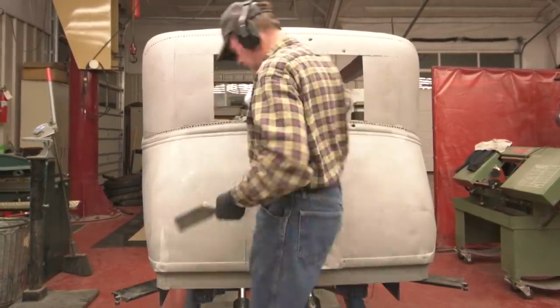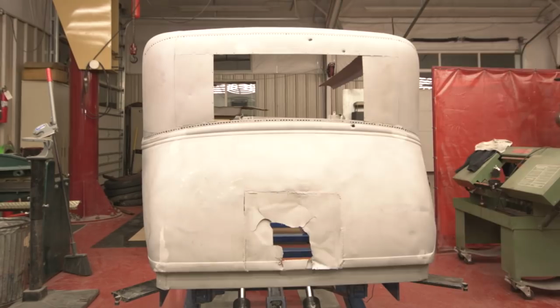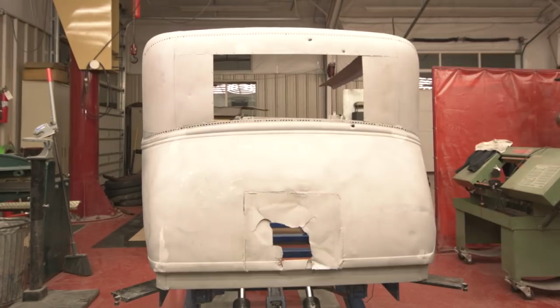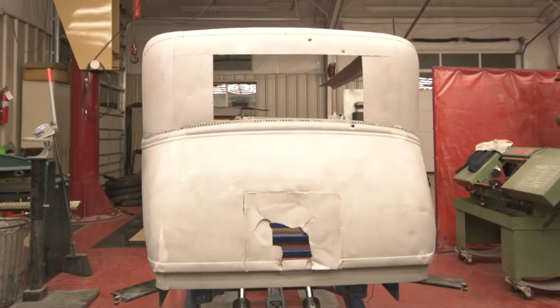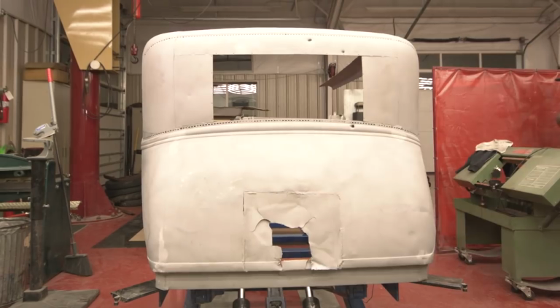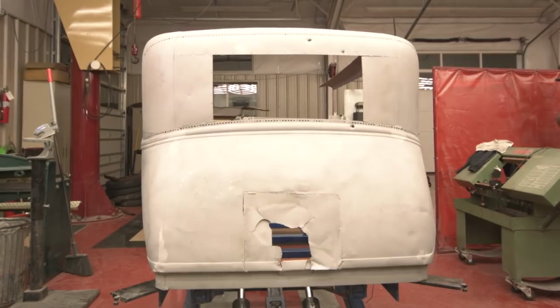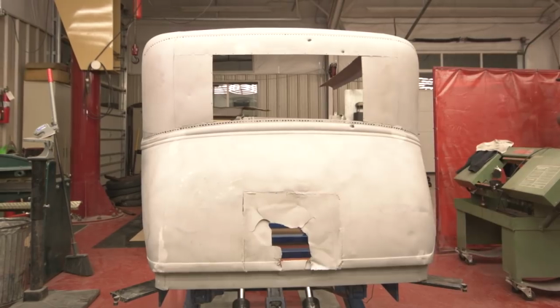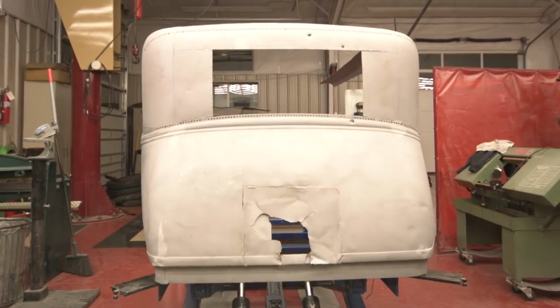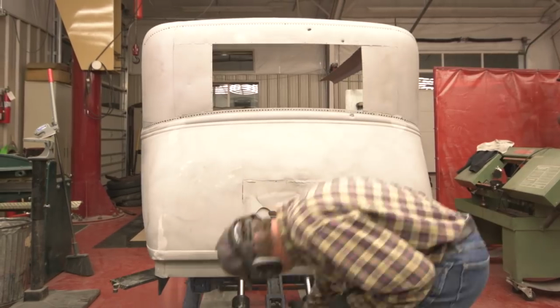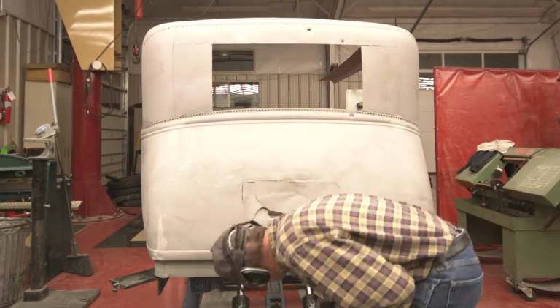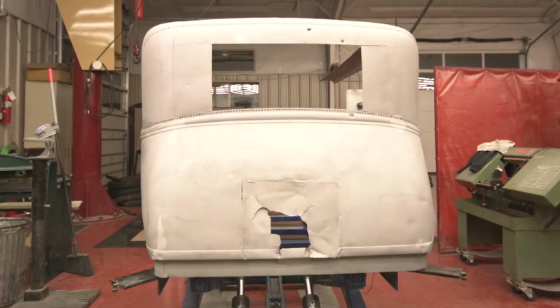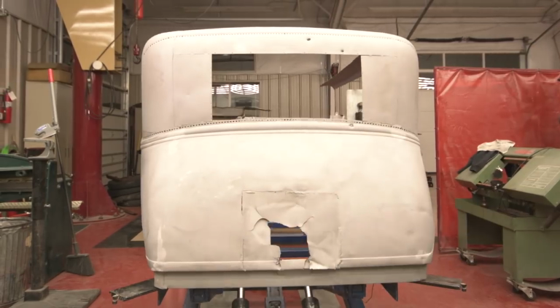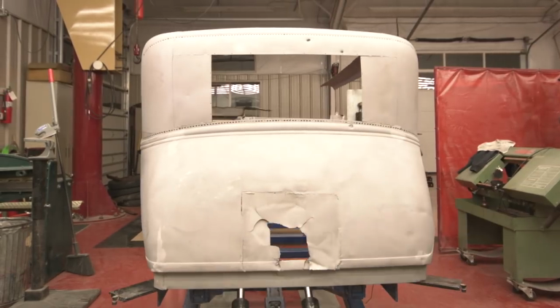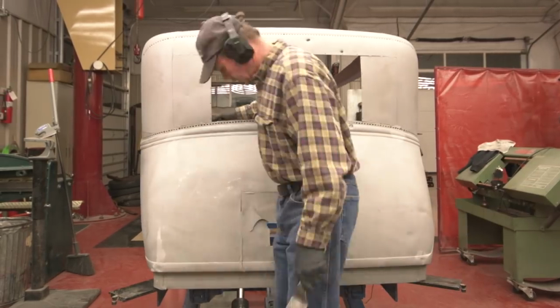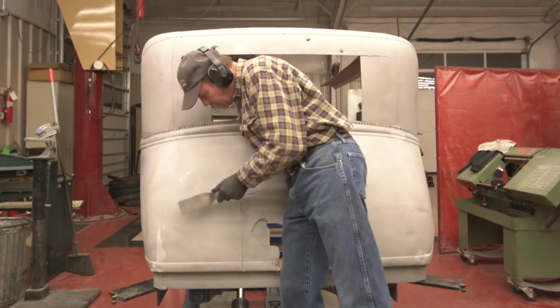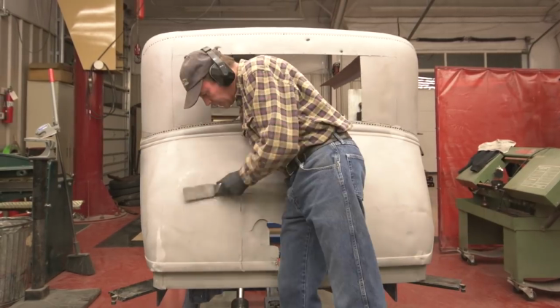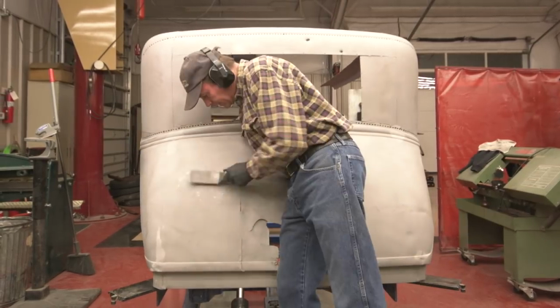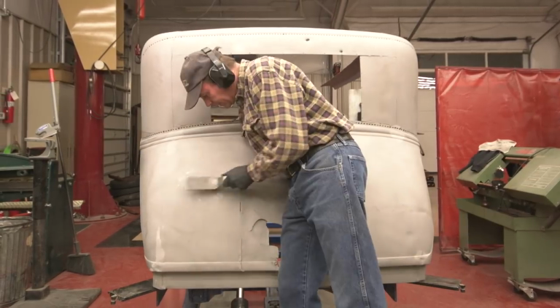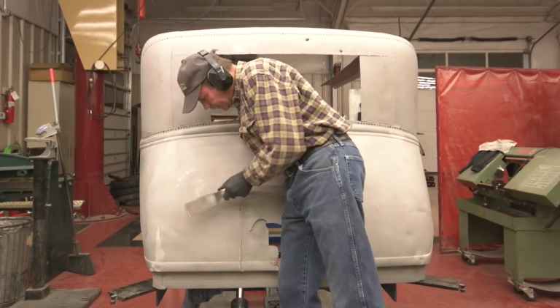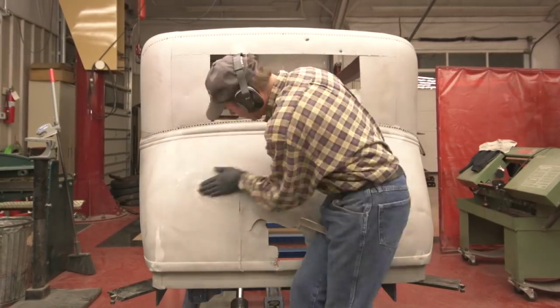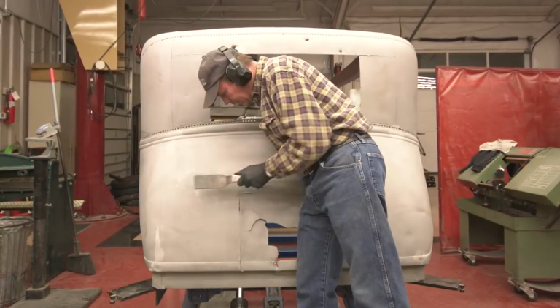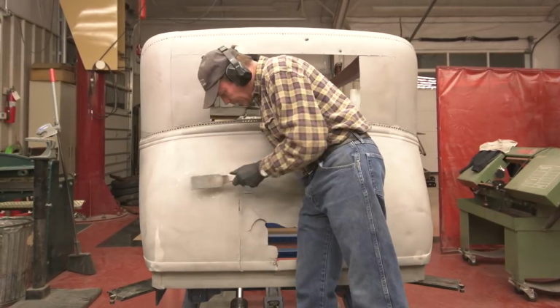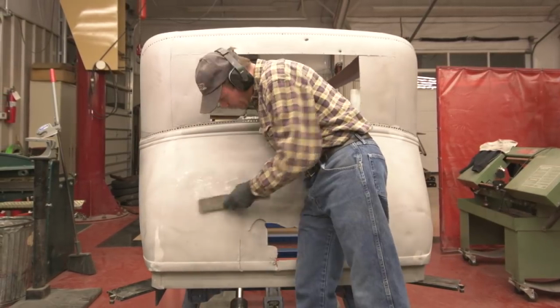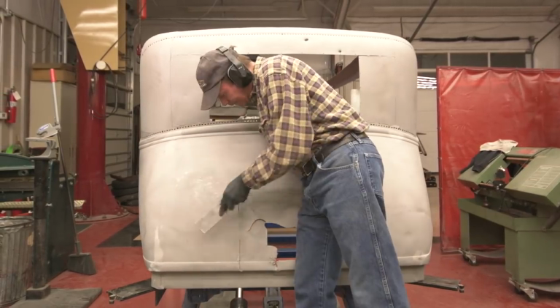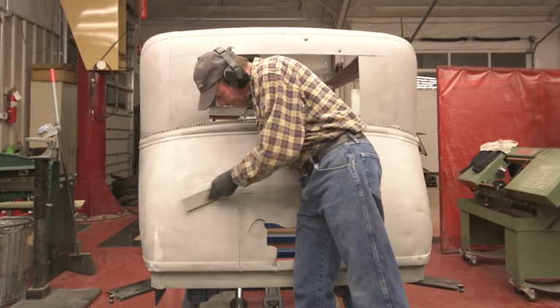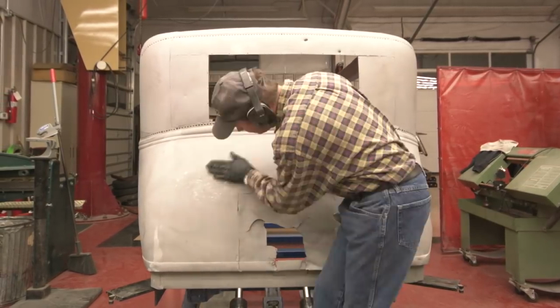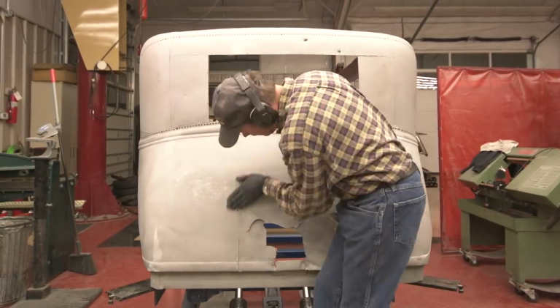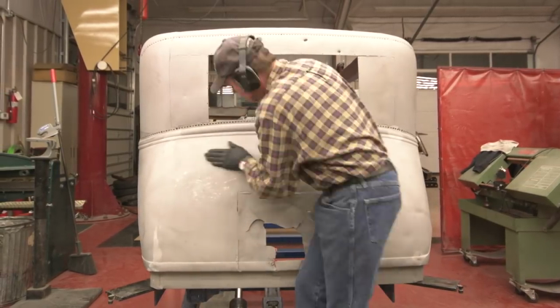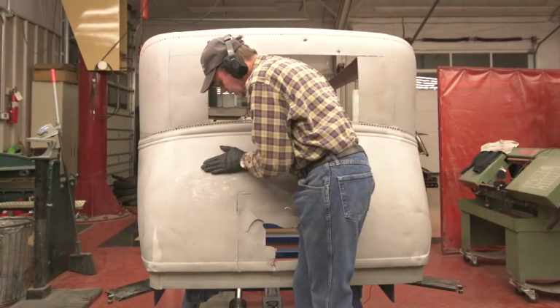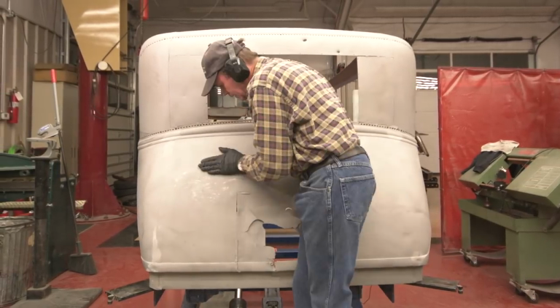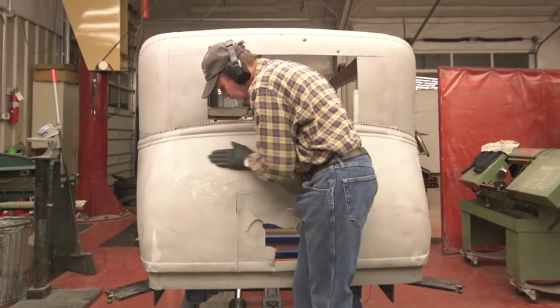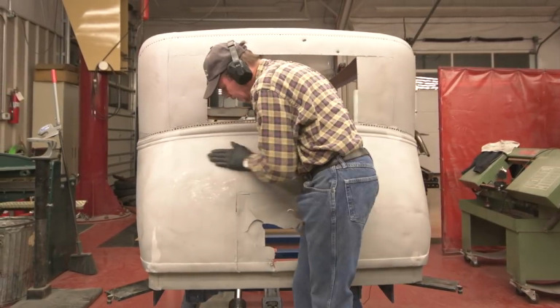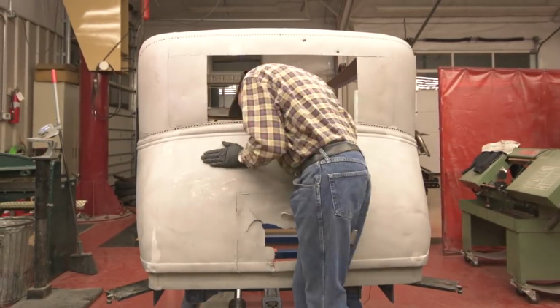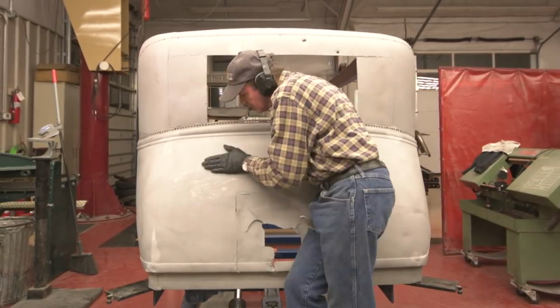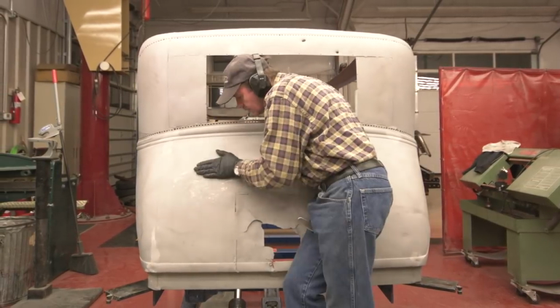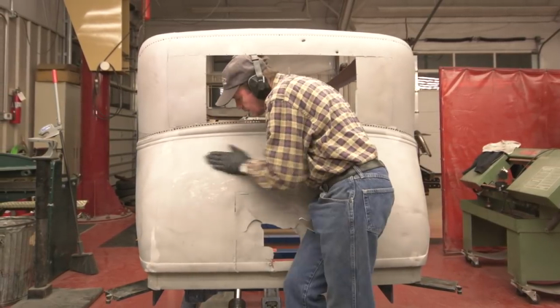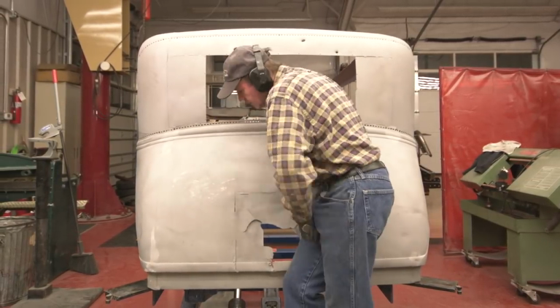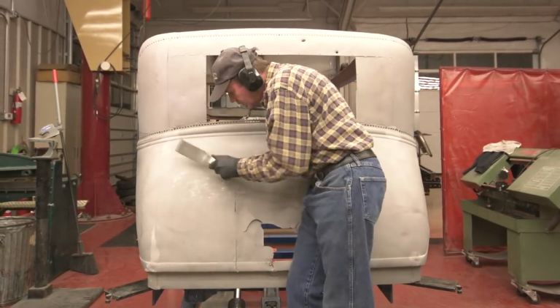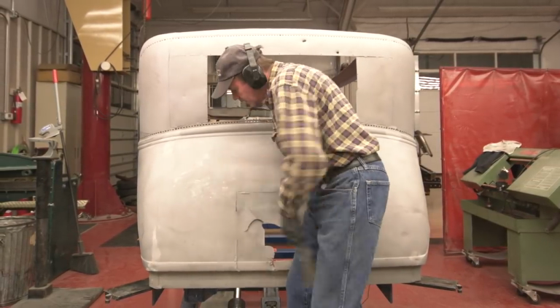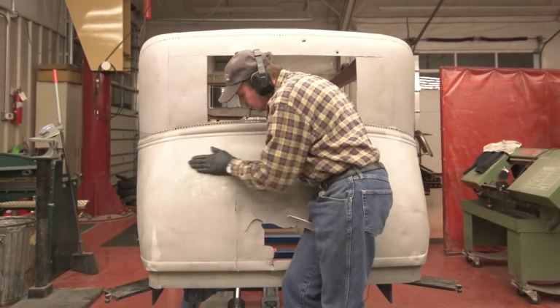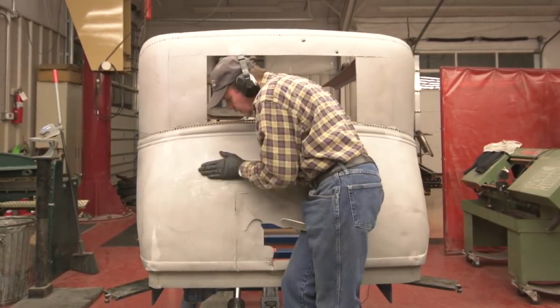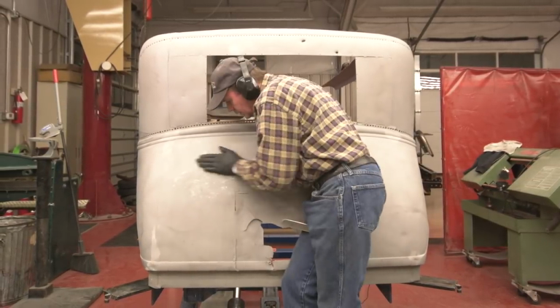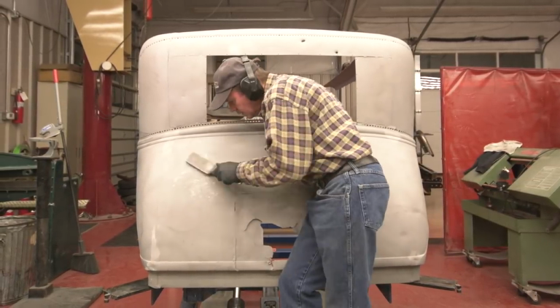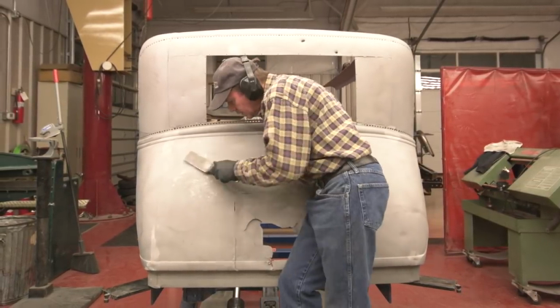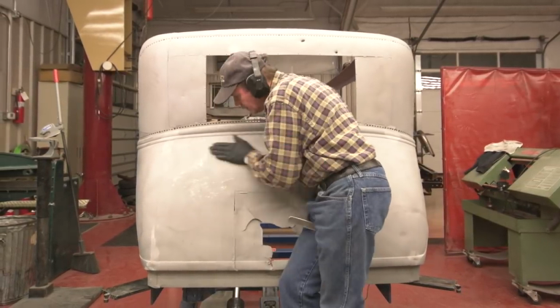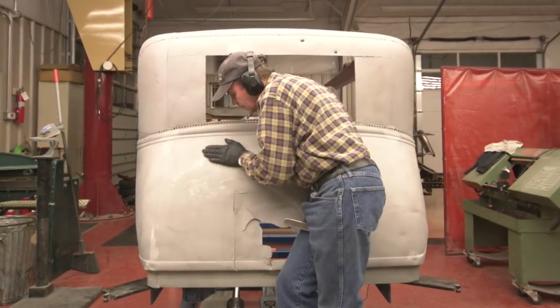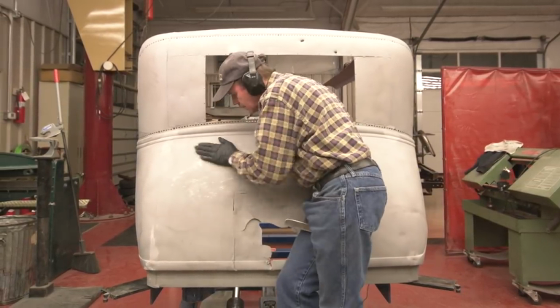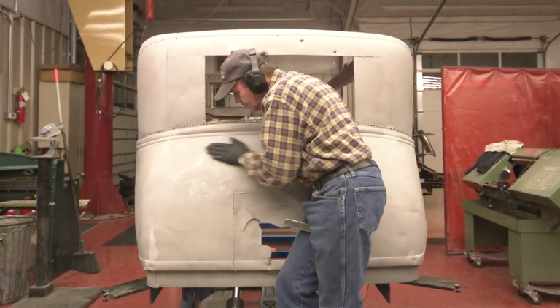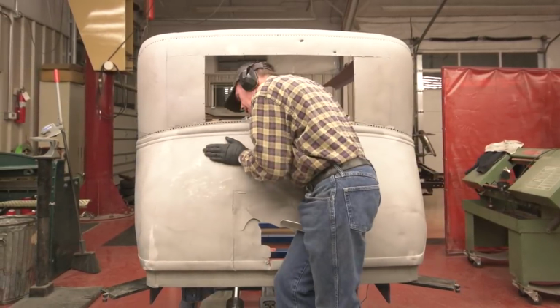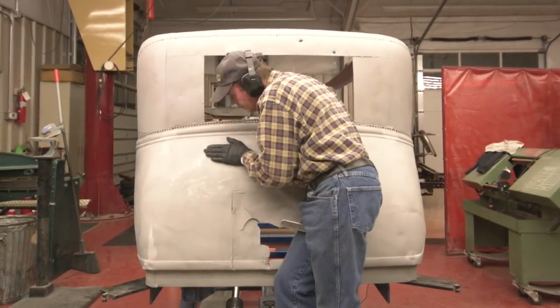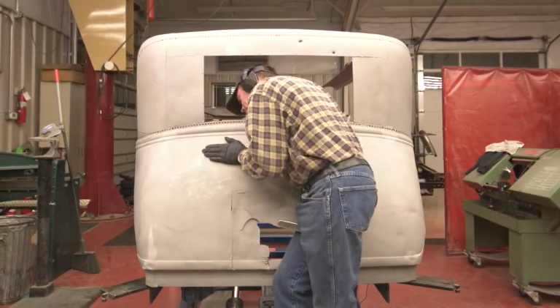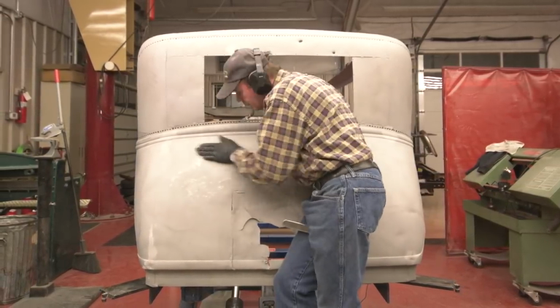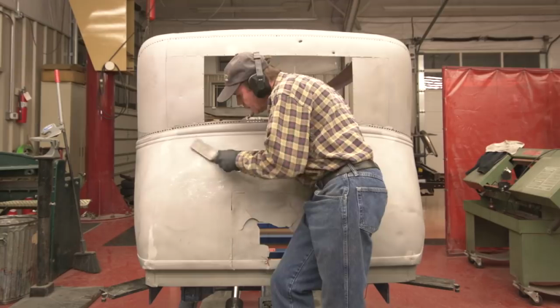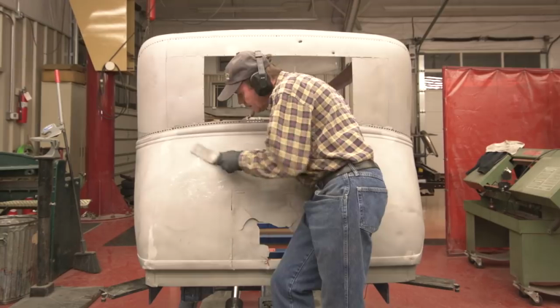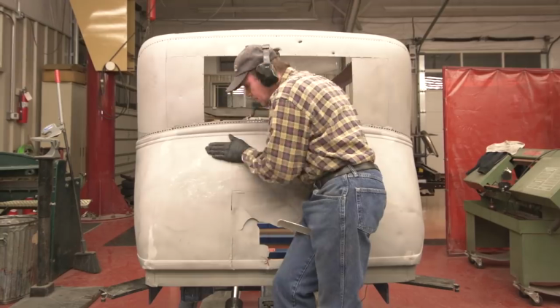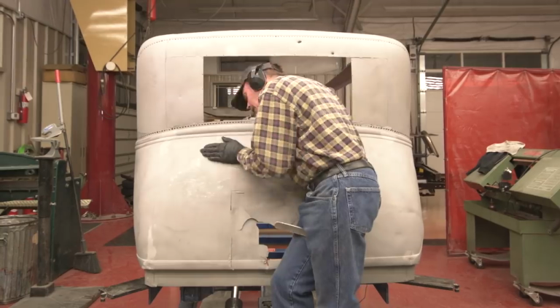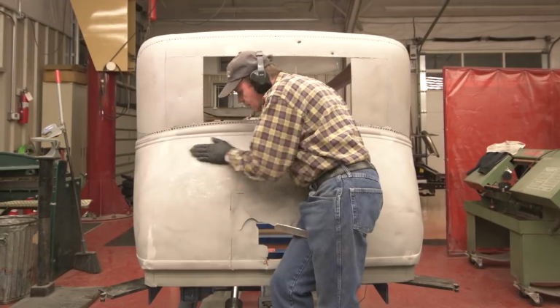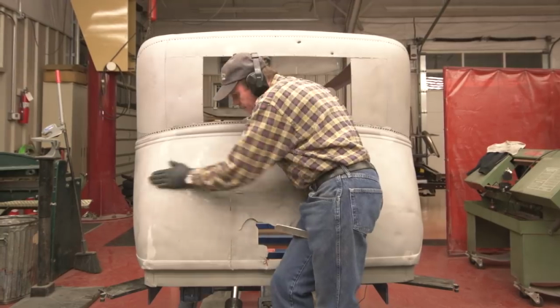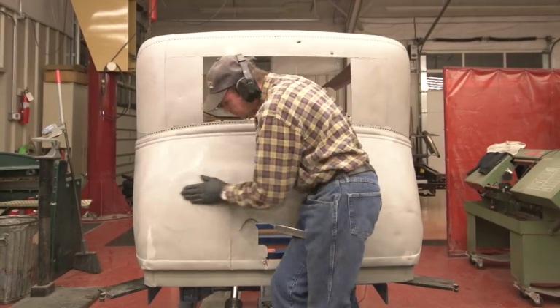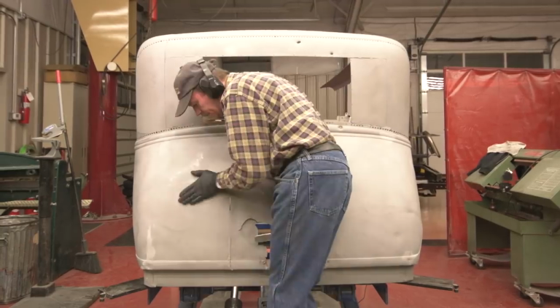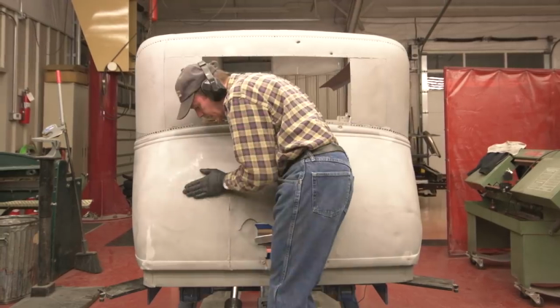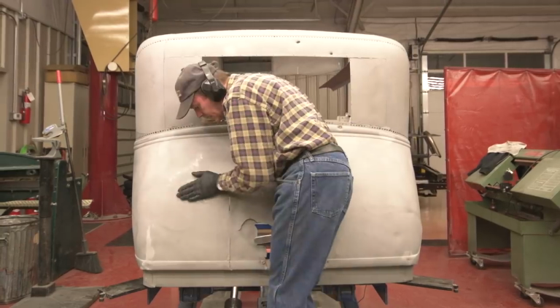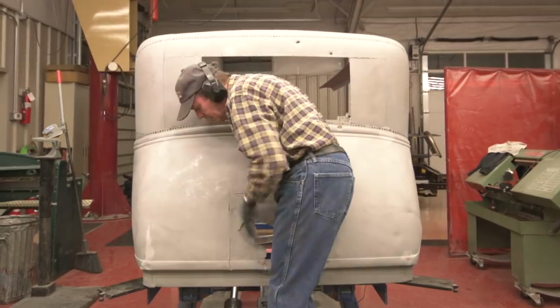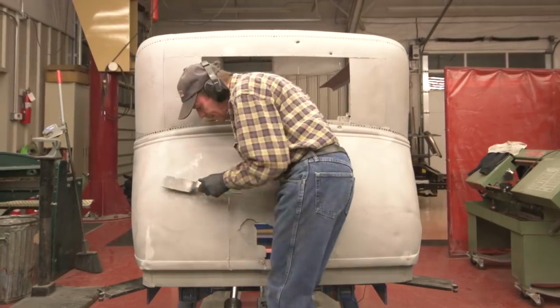What I'm doing here is I'm spooning it first, and I made this tool from a Model A spring, believe it or not.